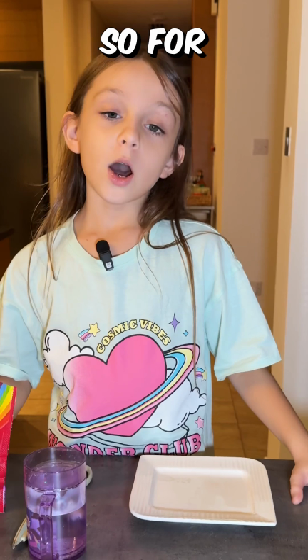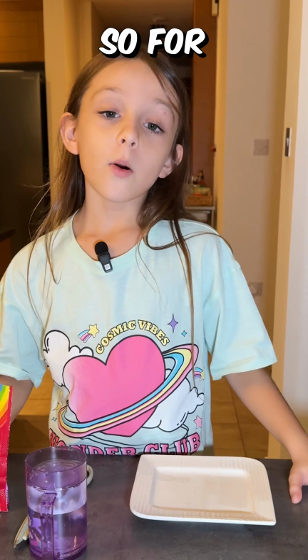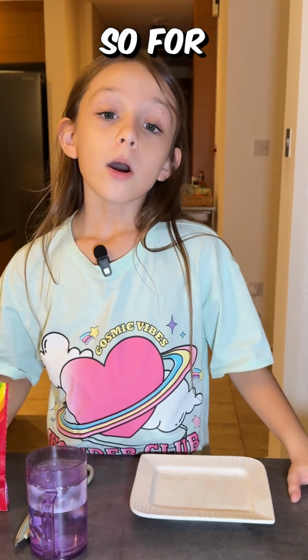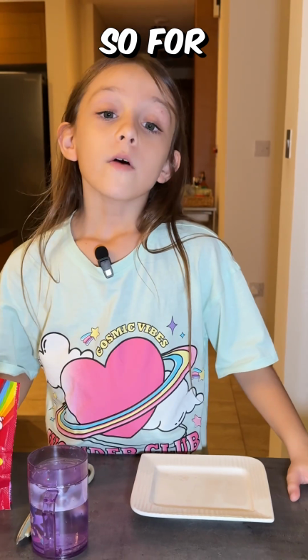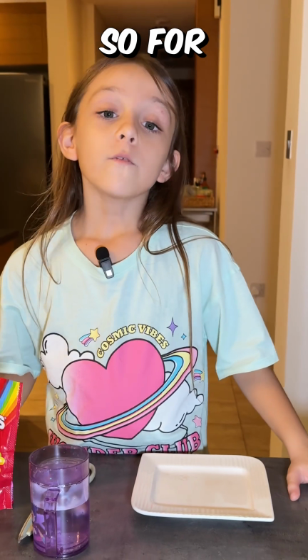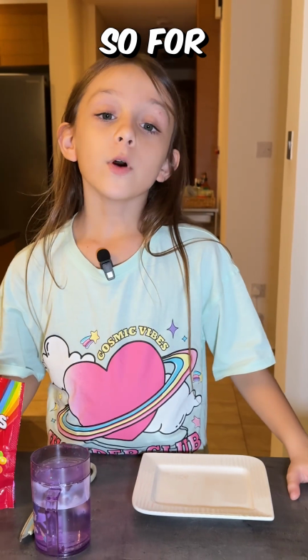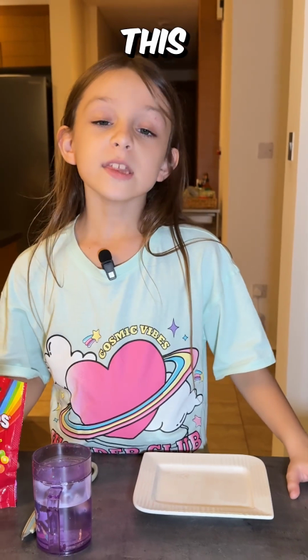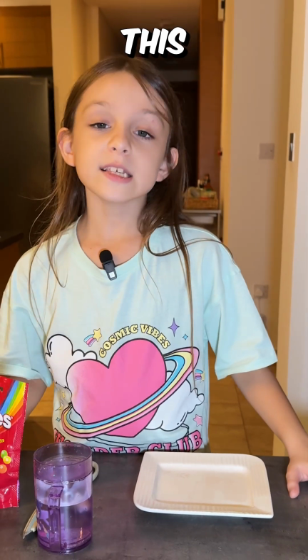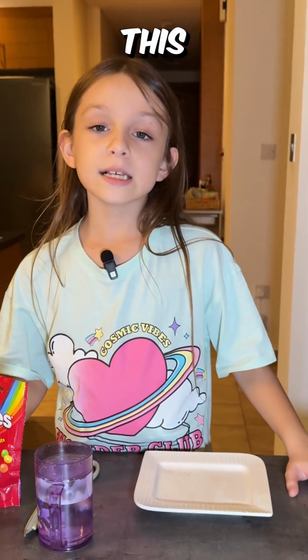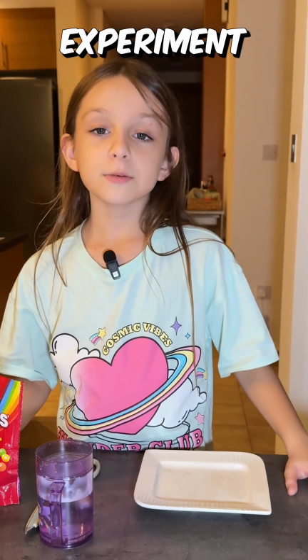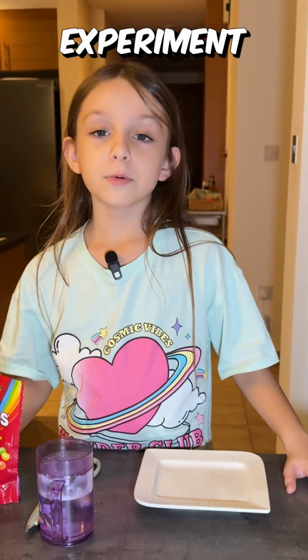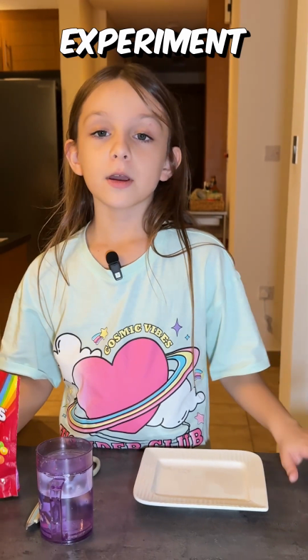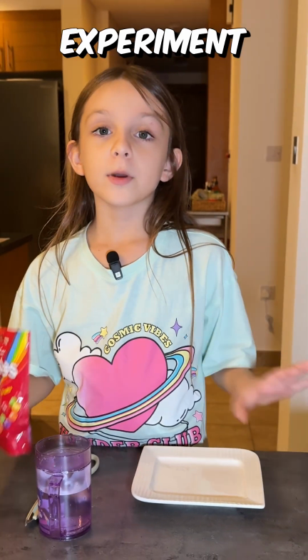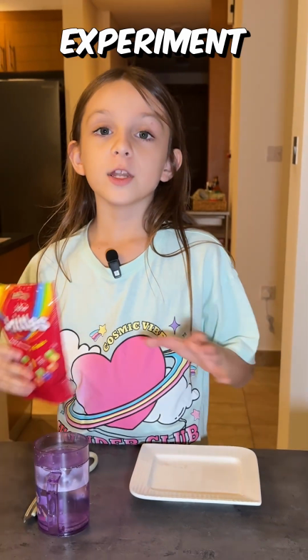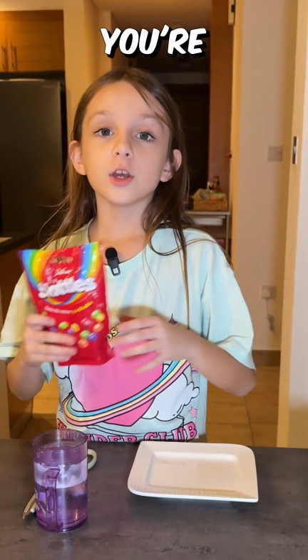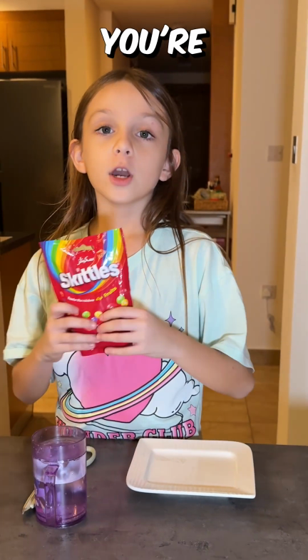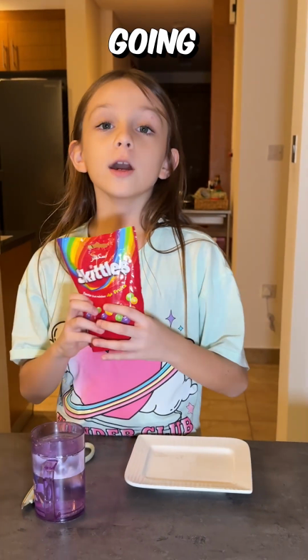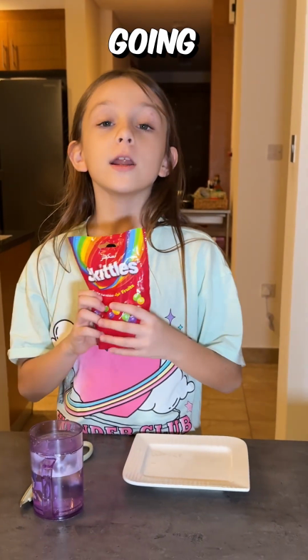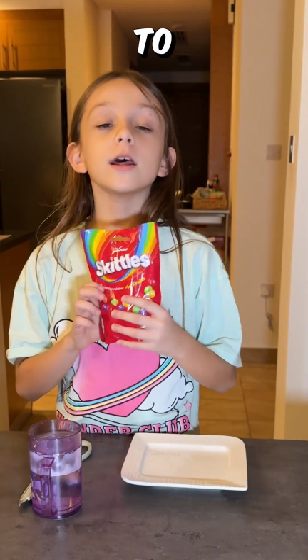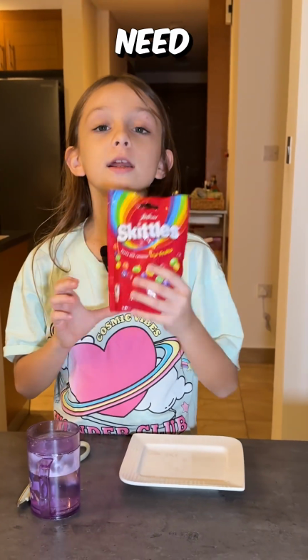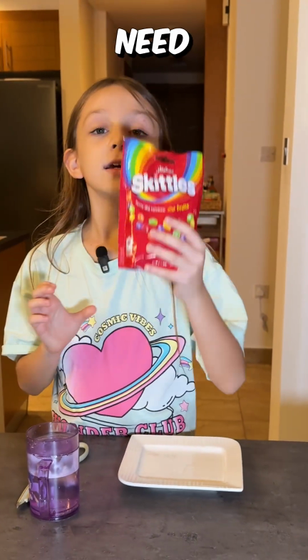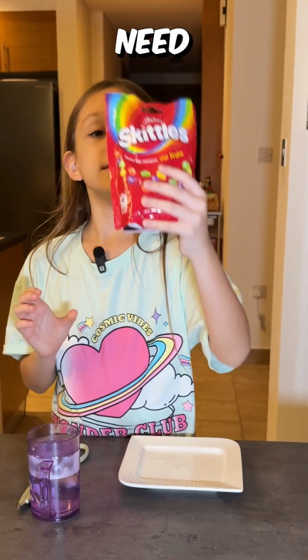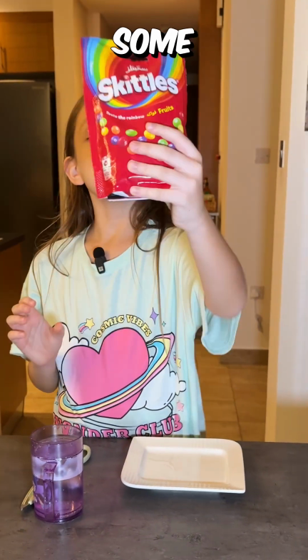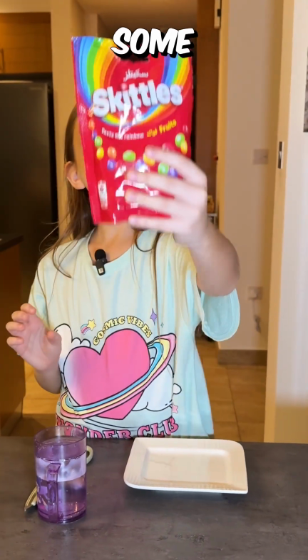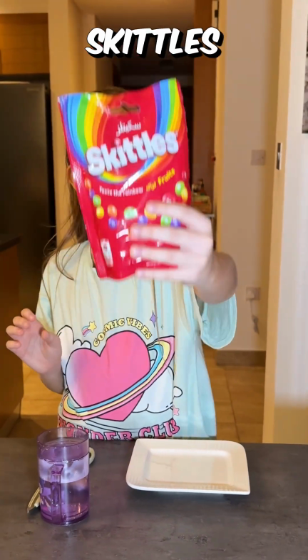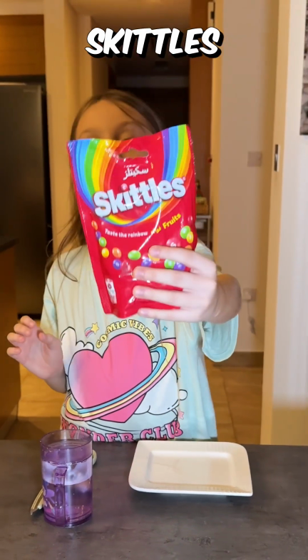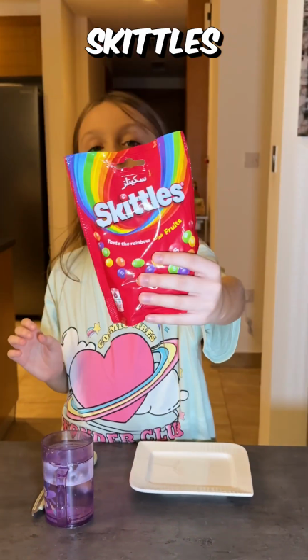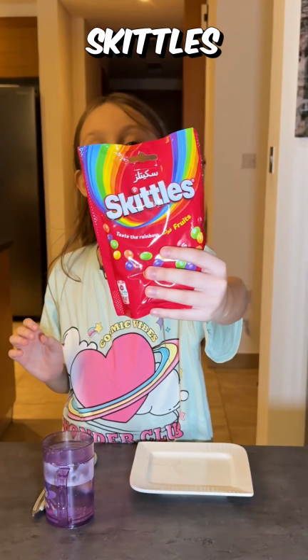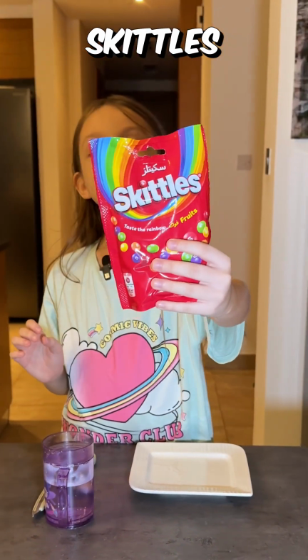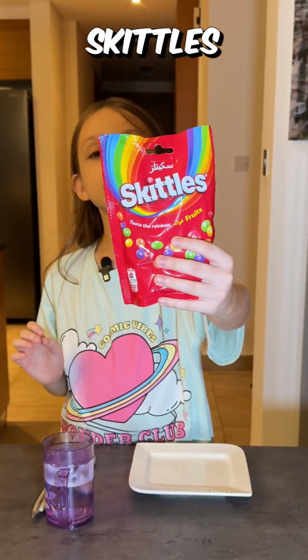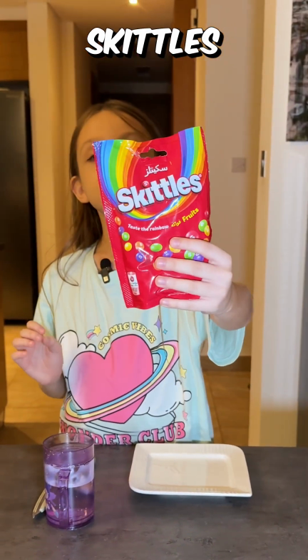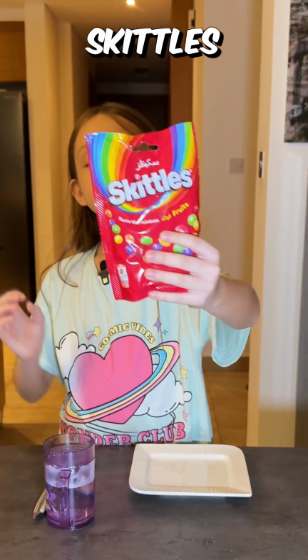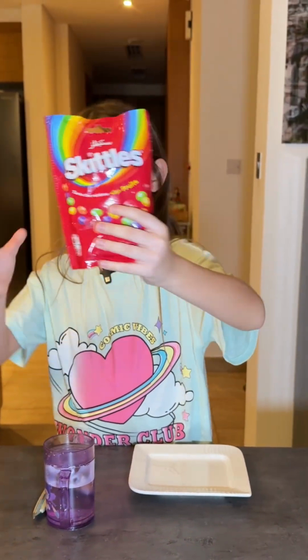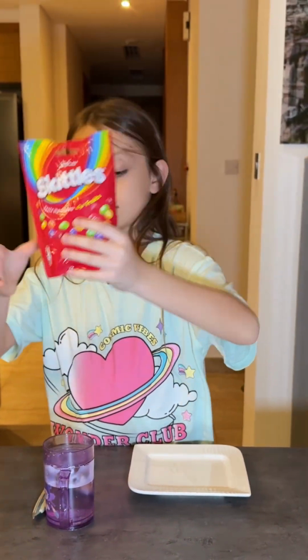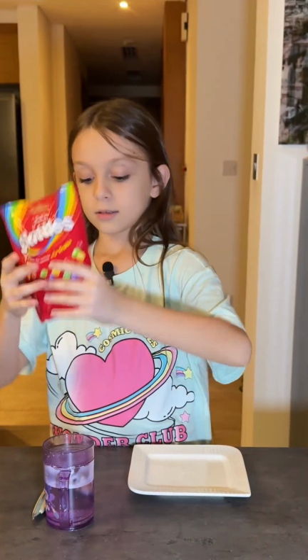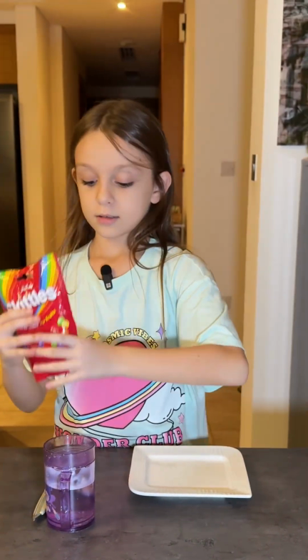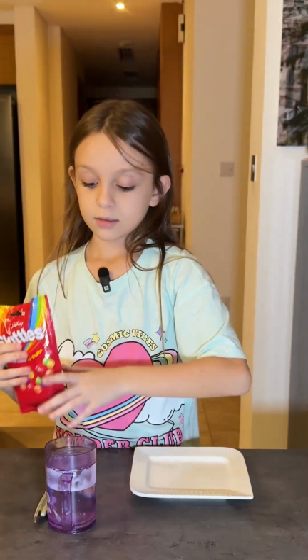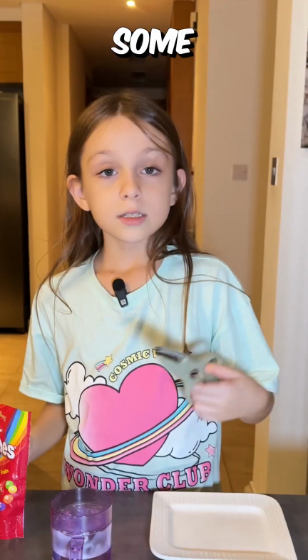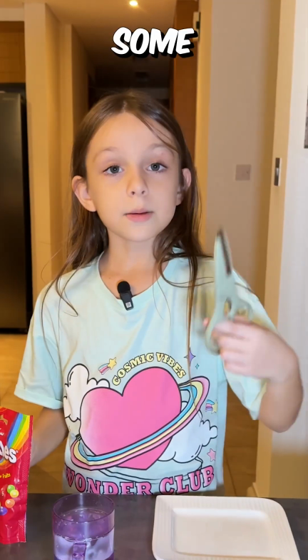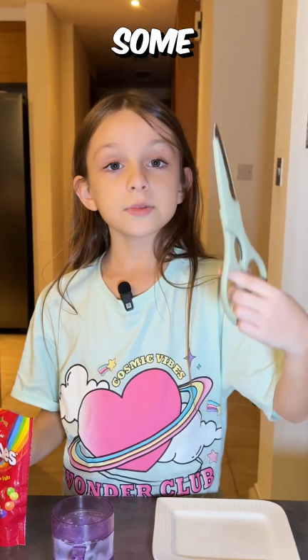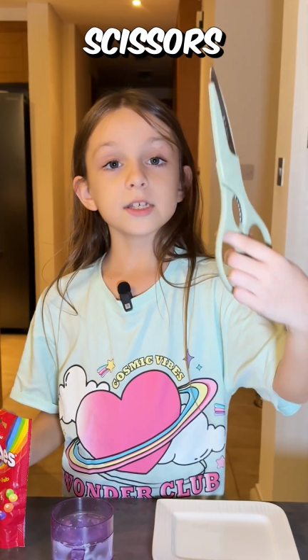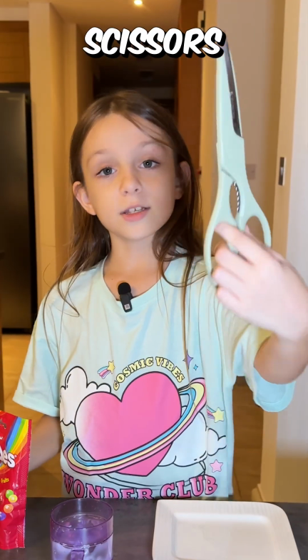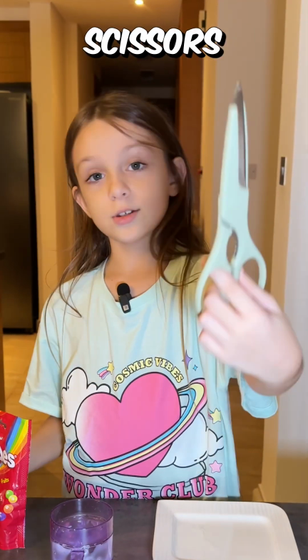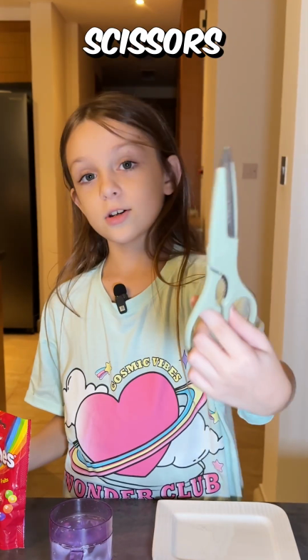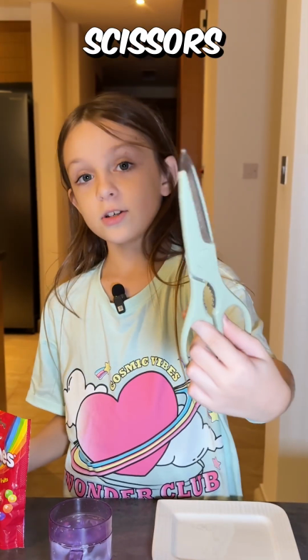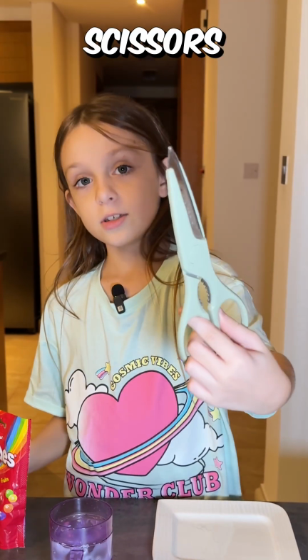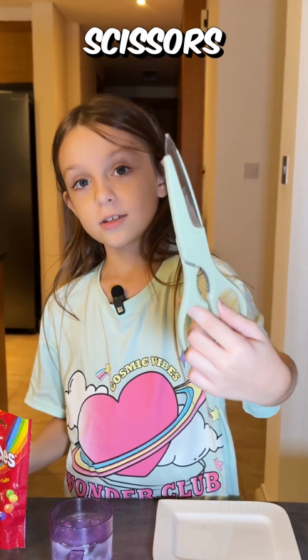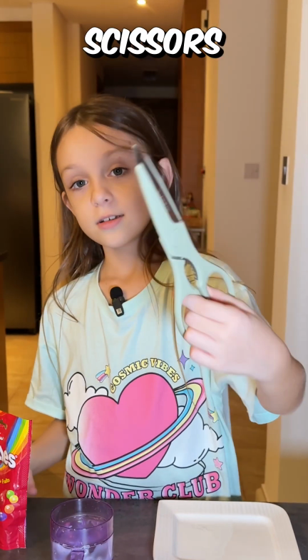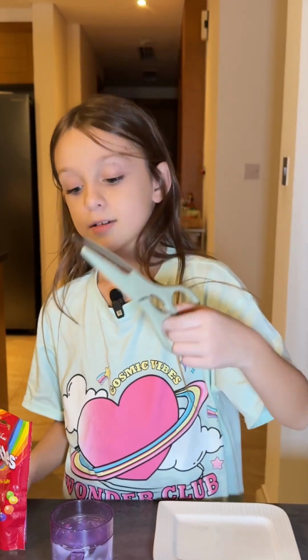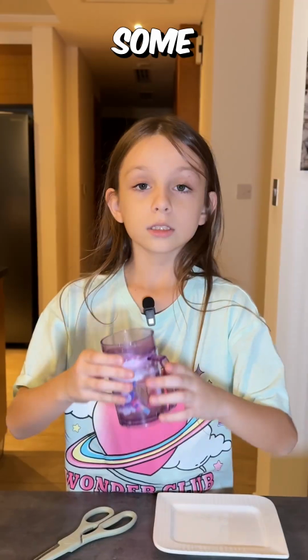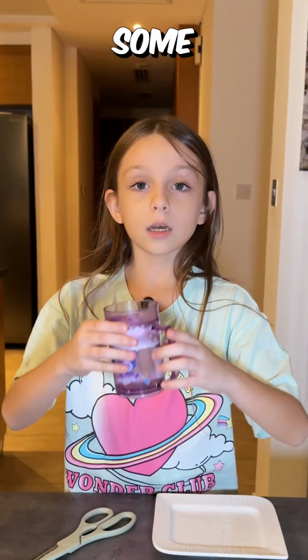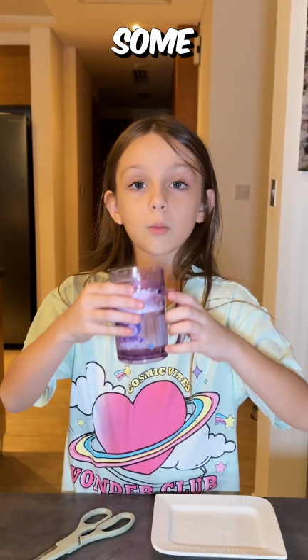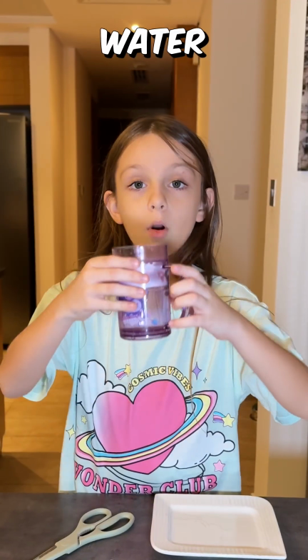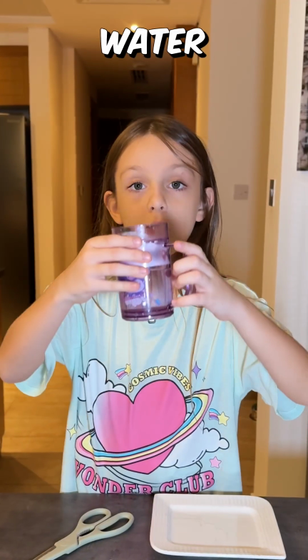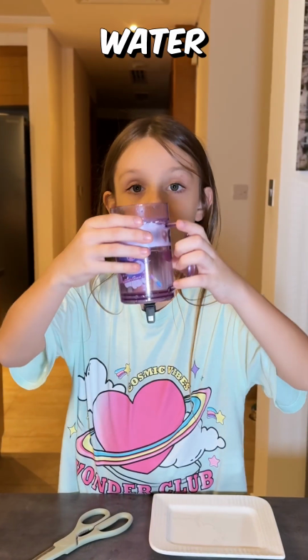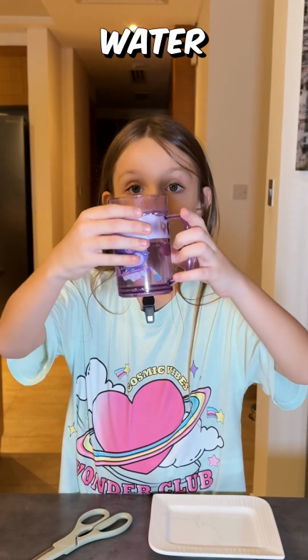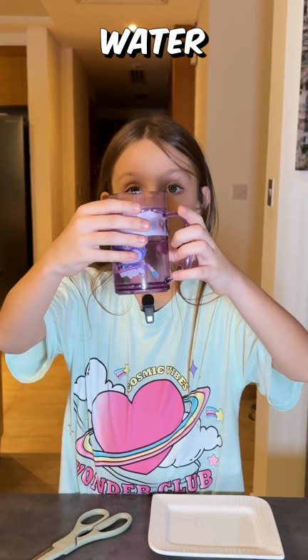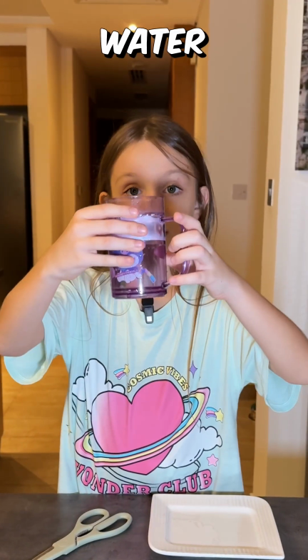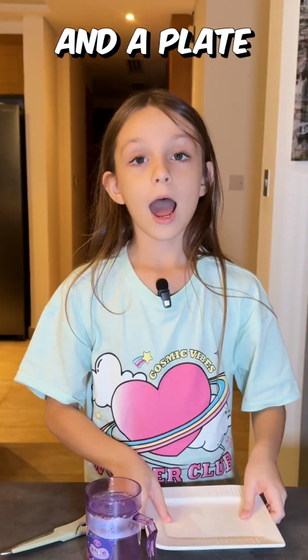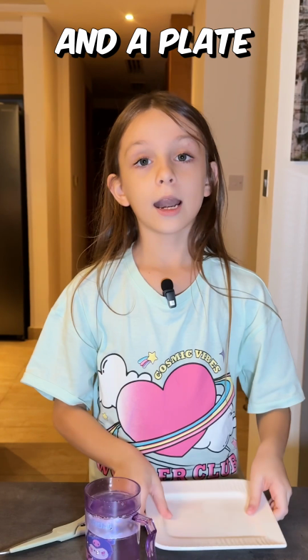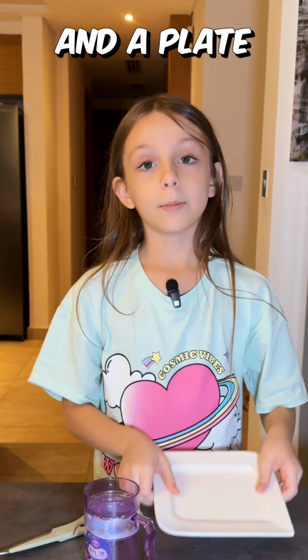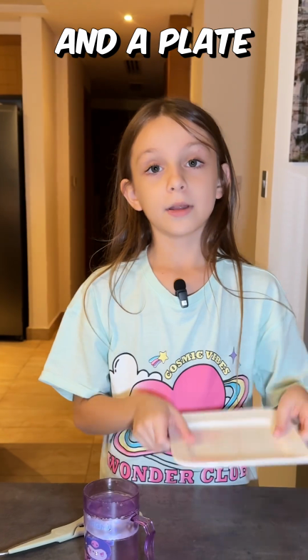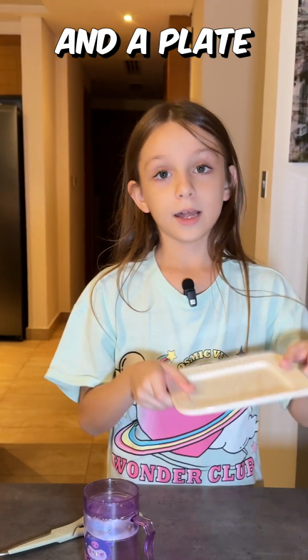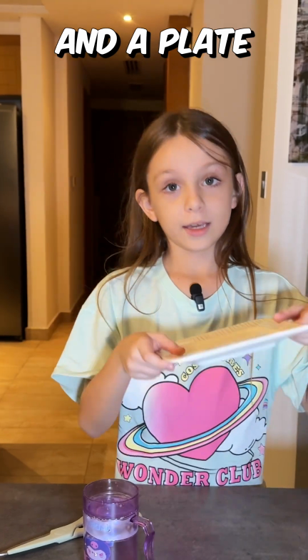So, for this experiment, you're going to need some Skittles, some scissors, some water, and a plate.